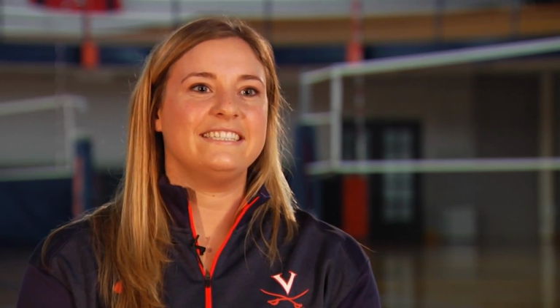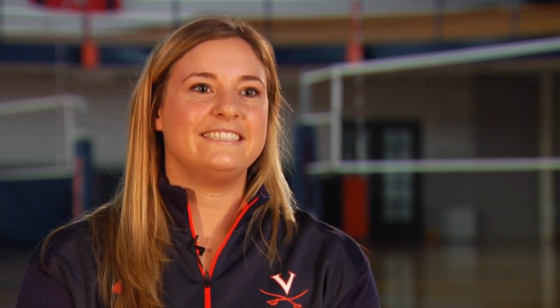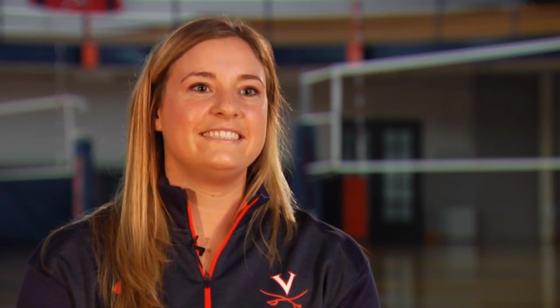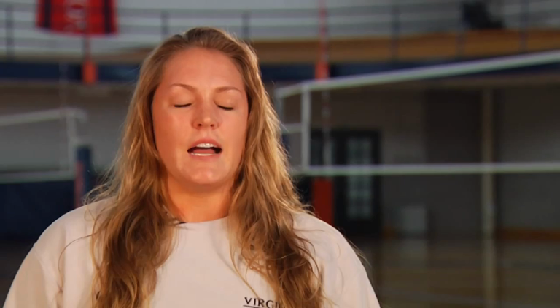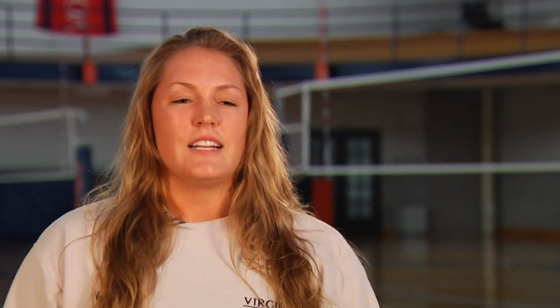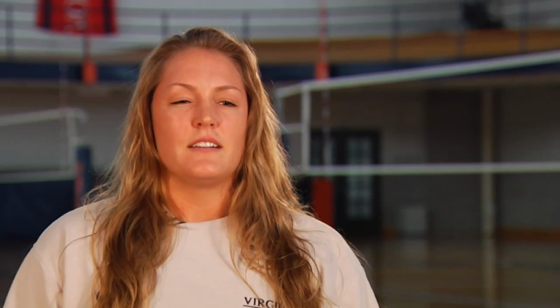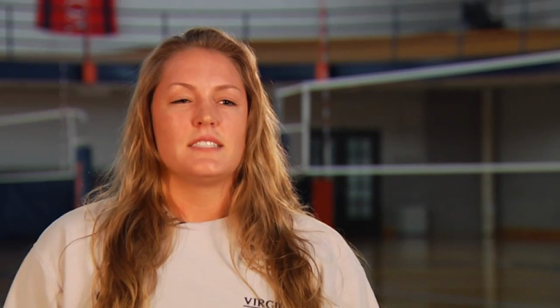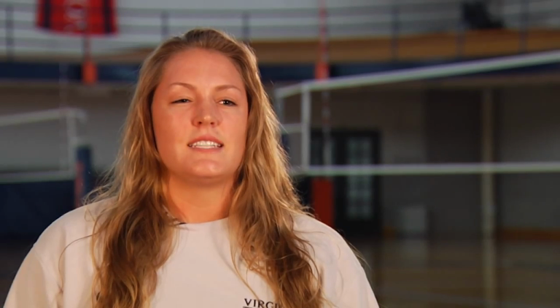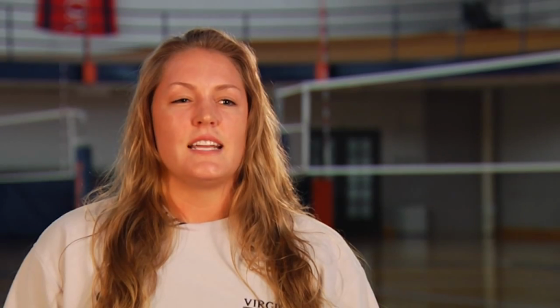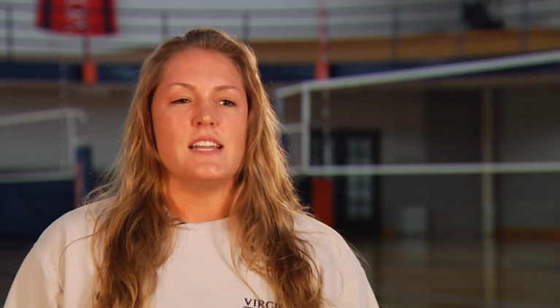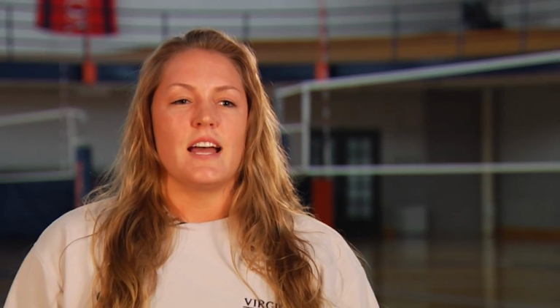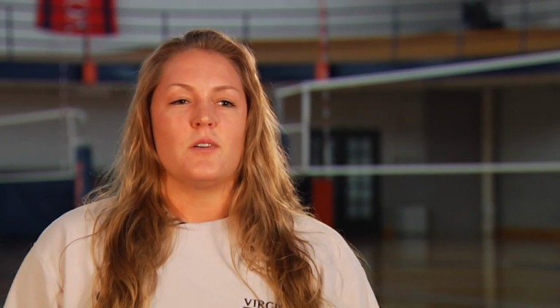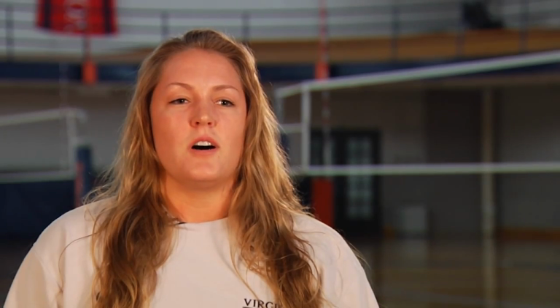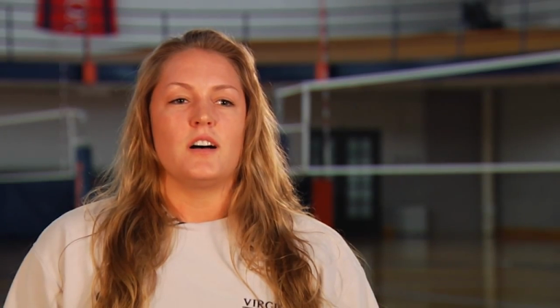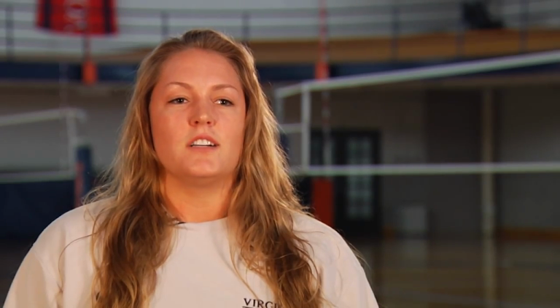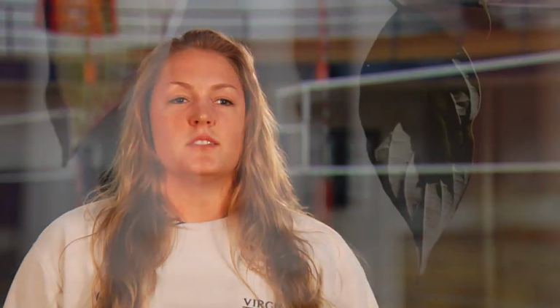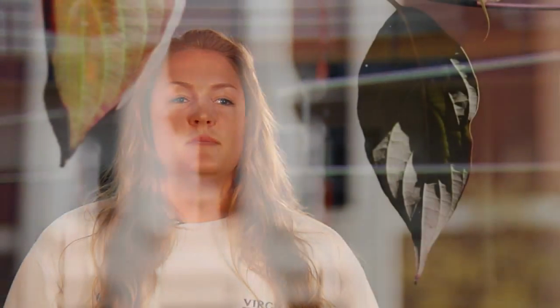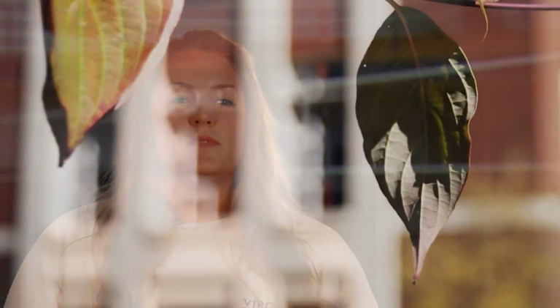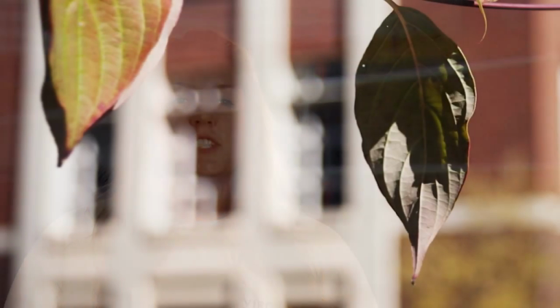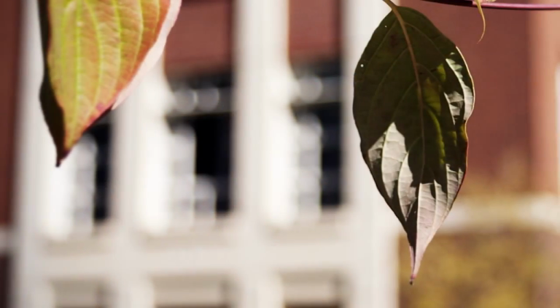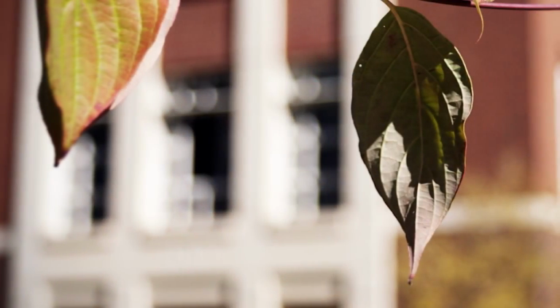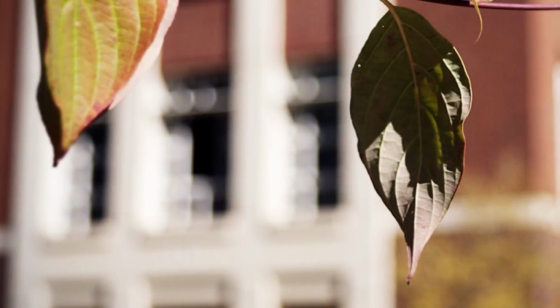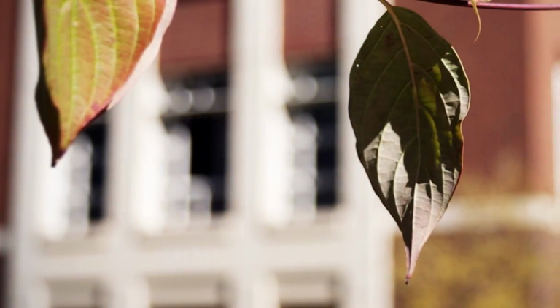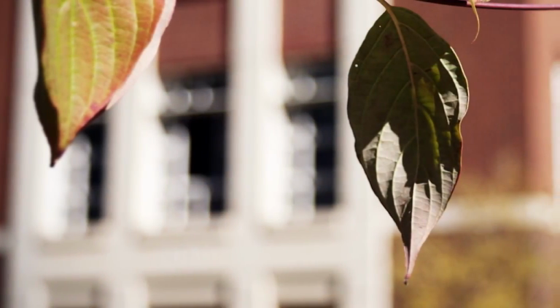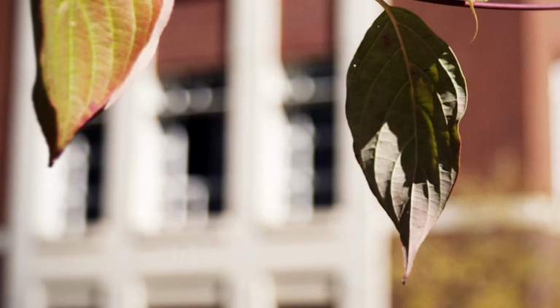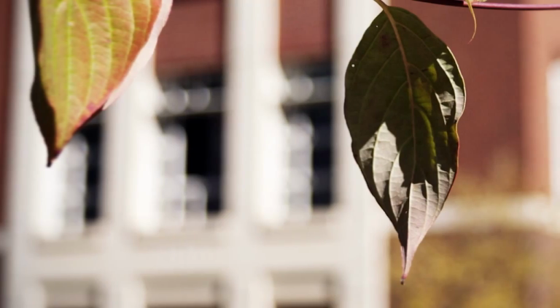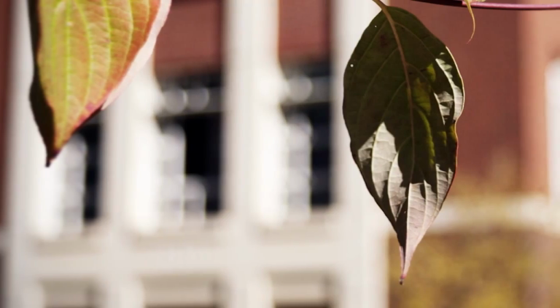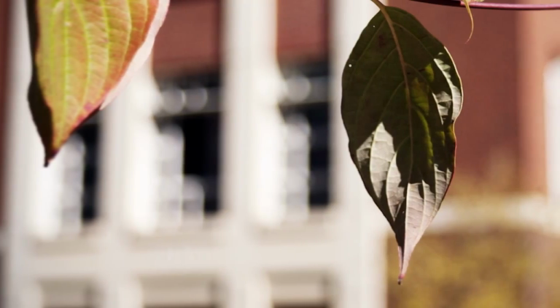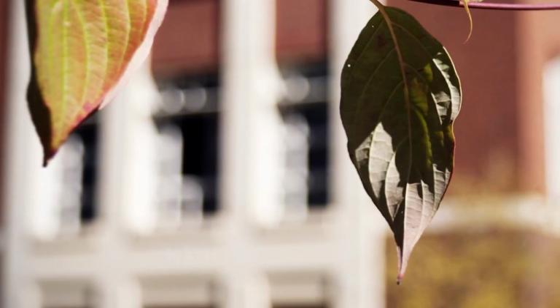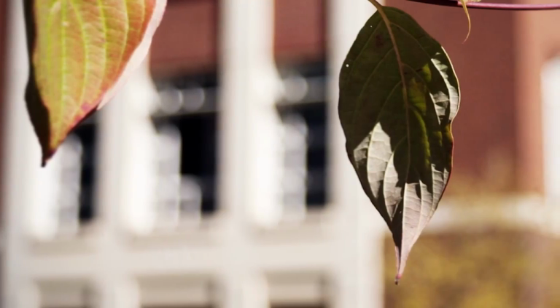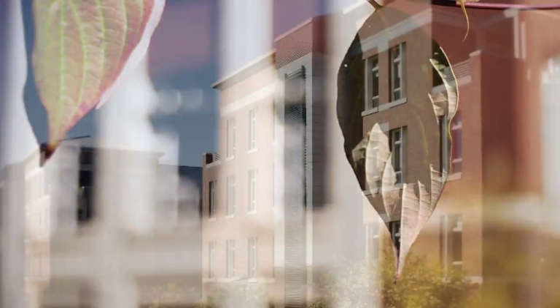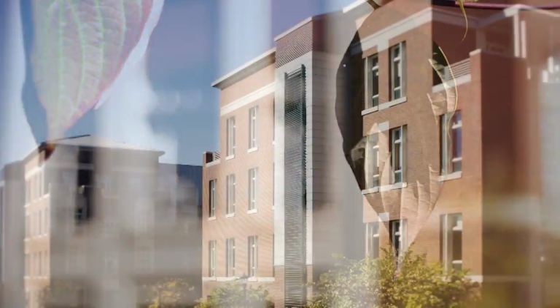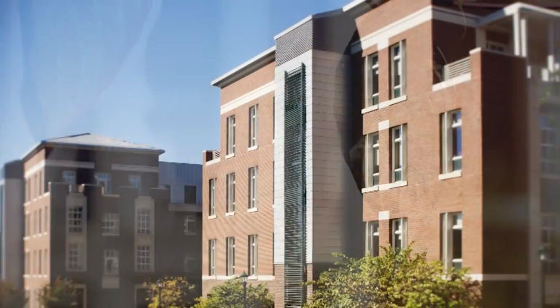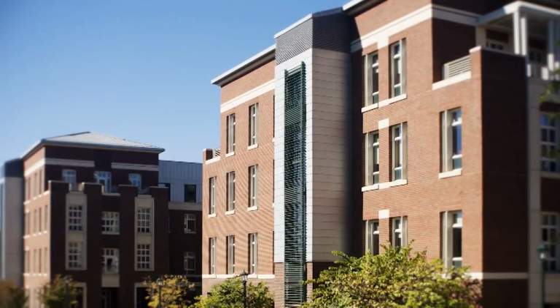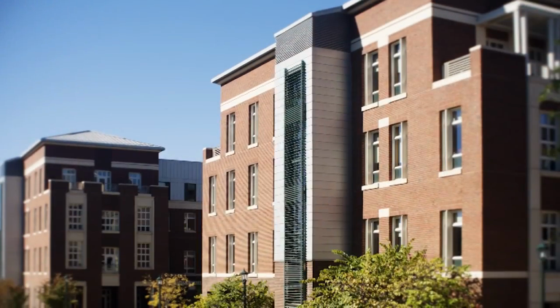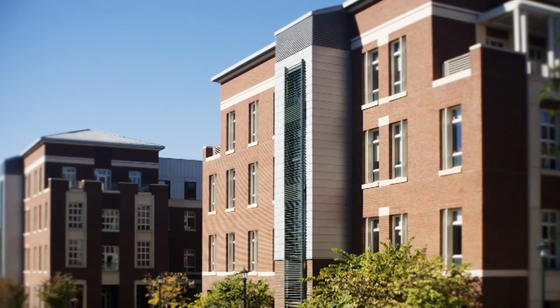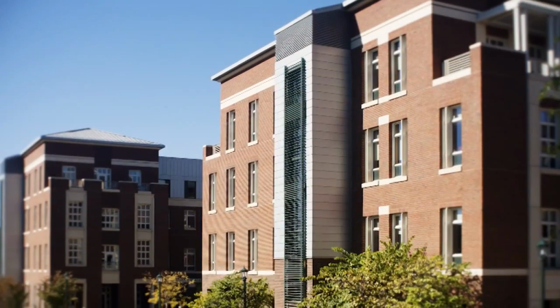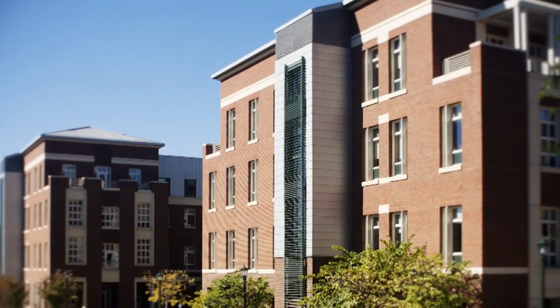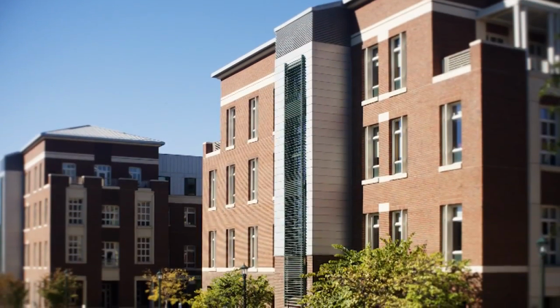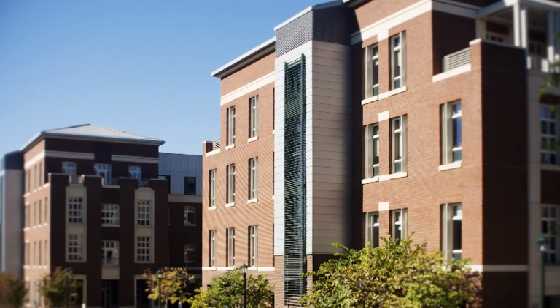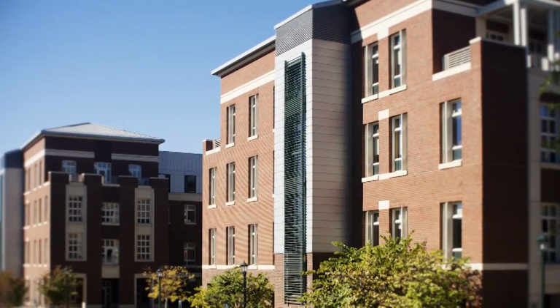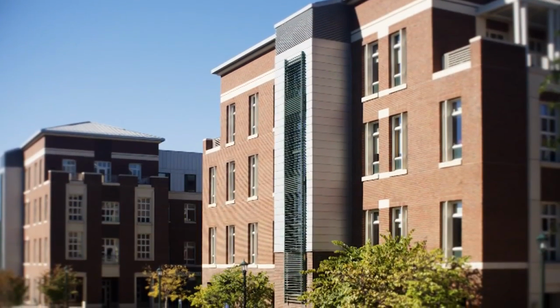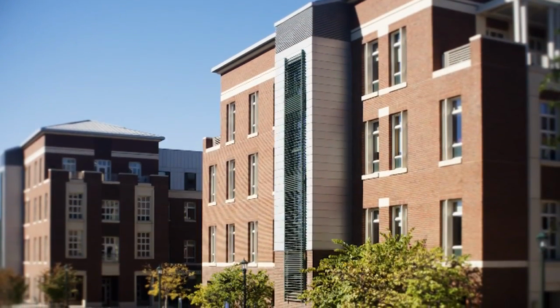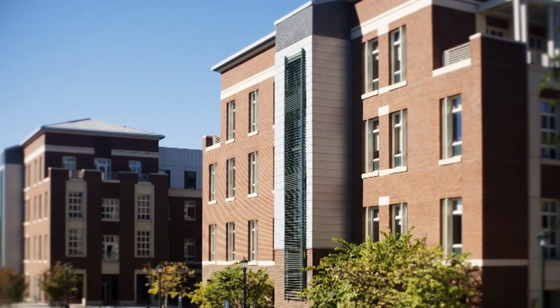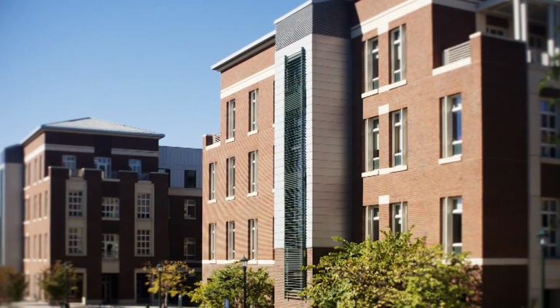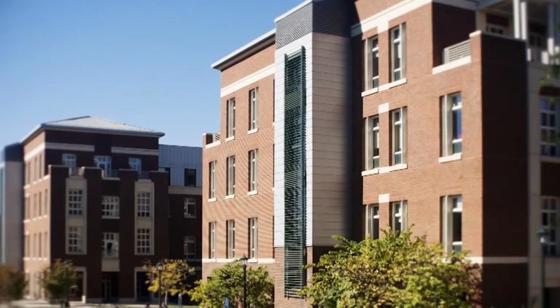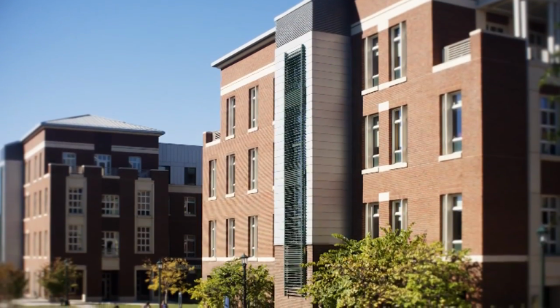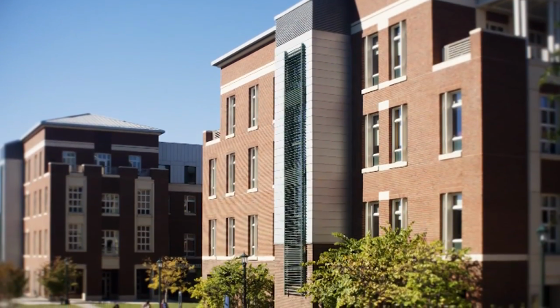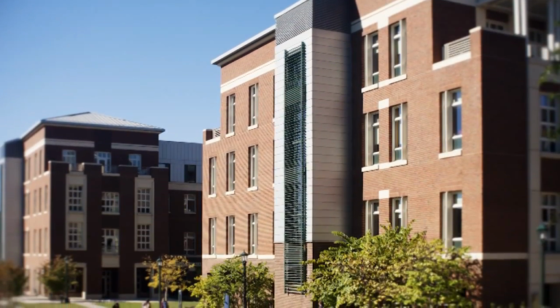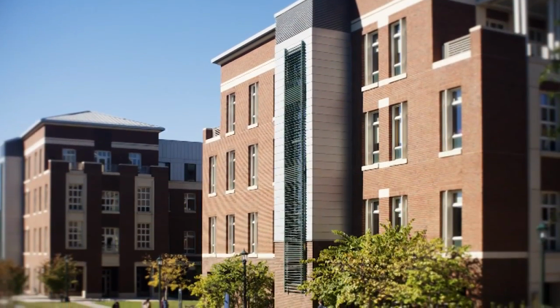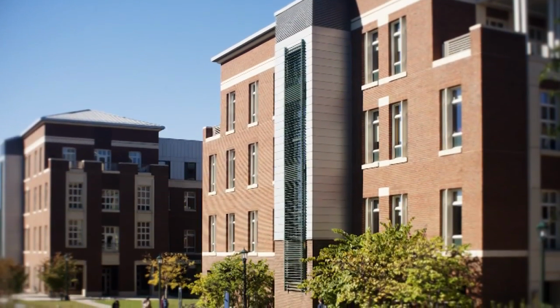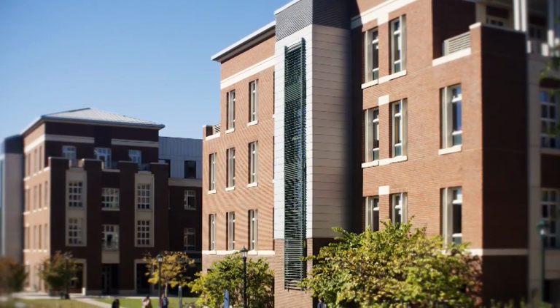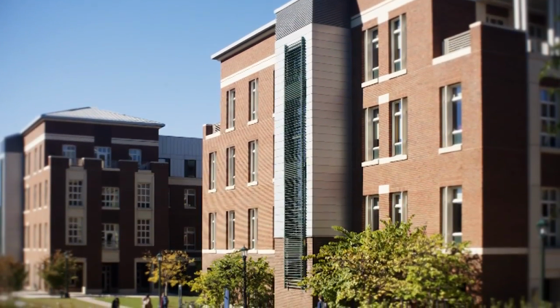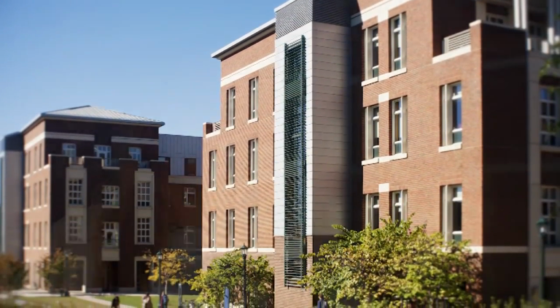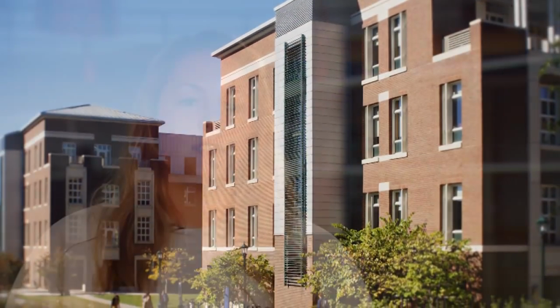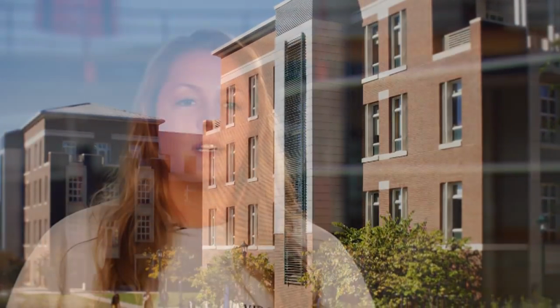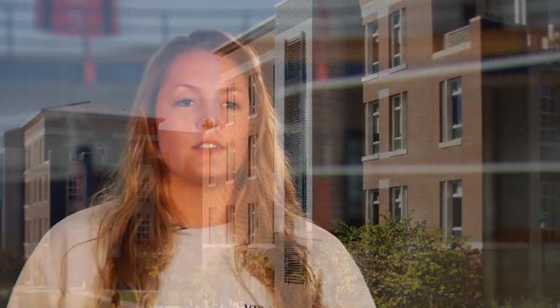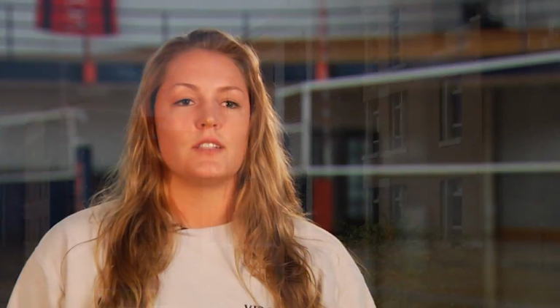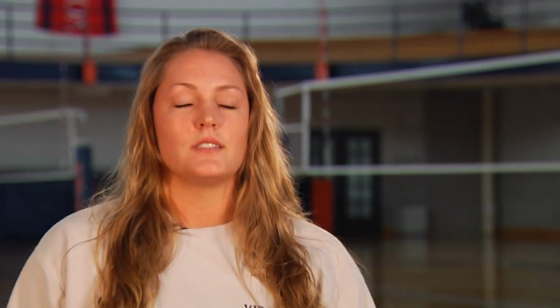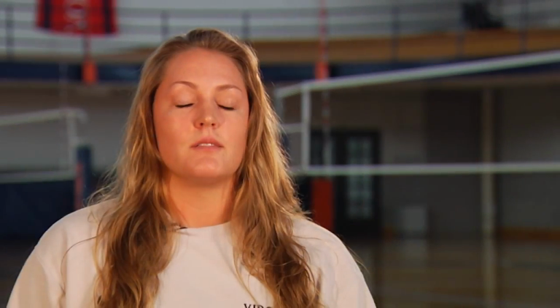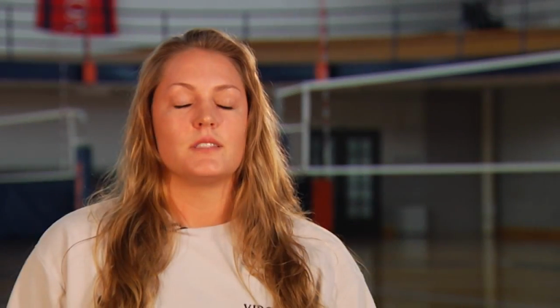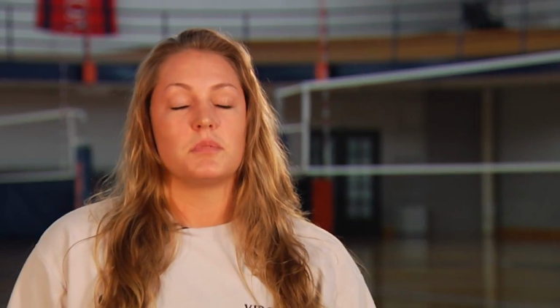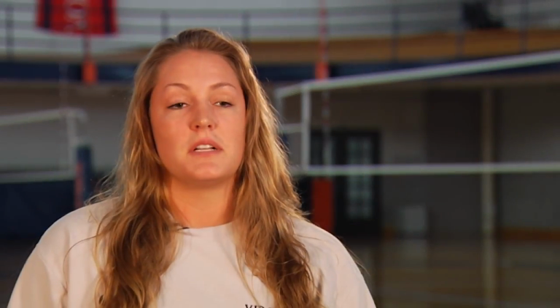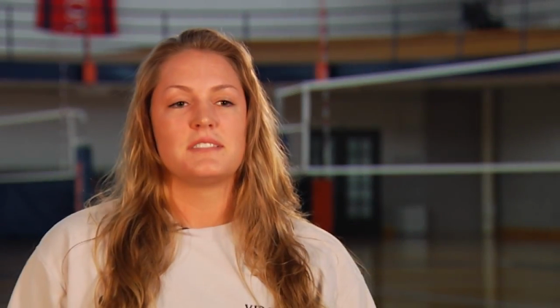I would have to say New Hall, just because I like how clean and spacious it is to study, and there's a Starbucks in there, so that's always a plus.